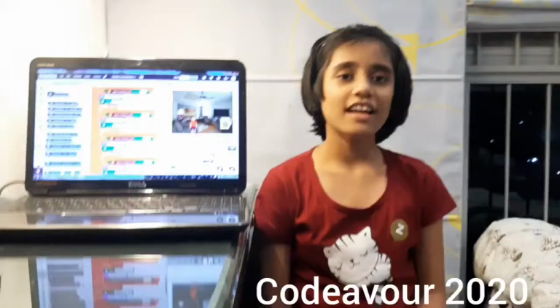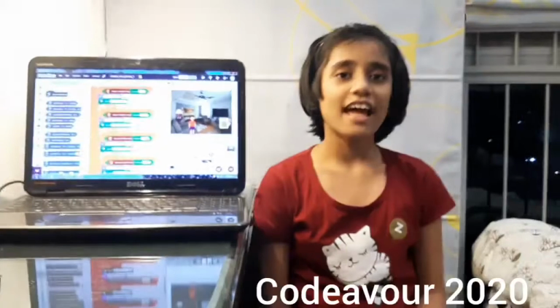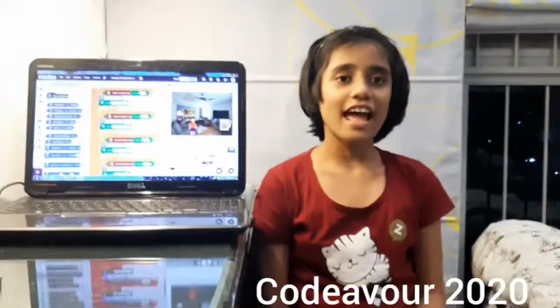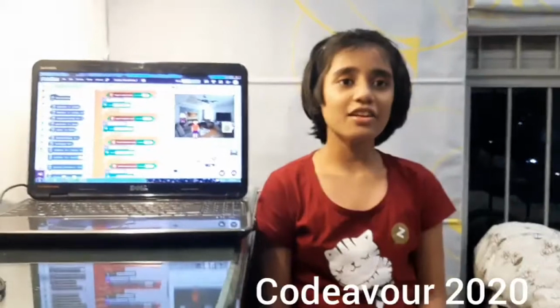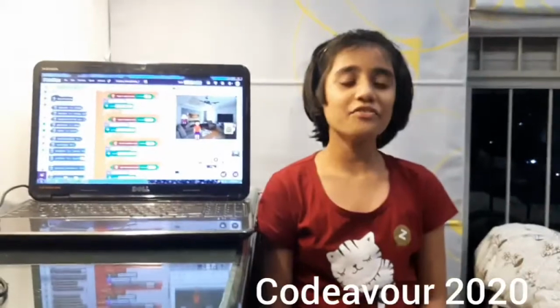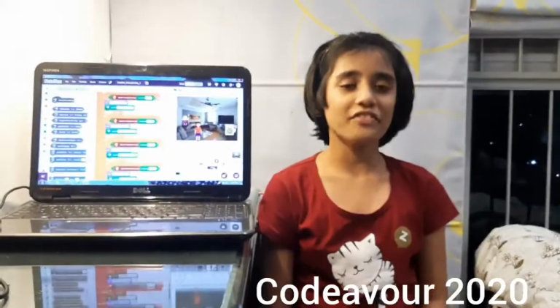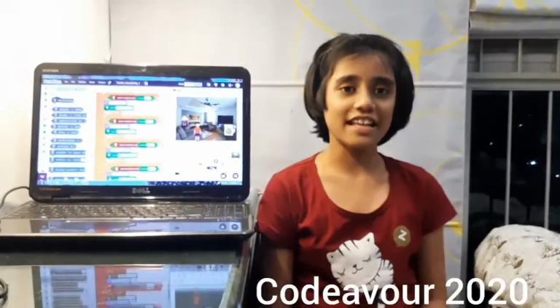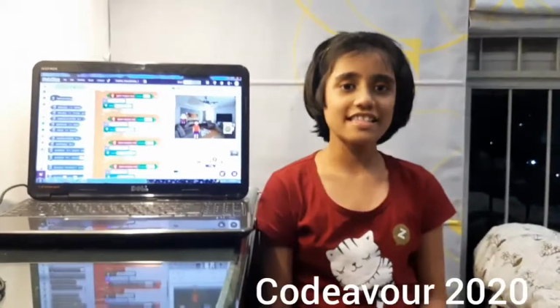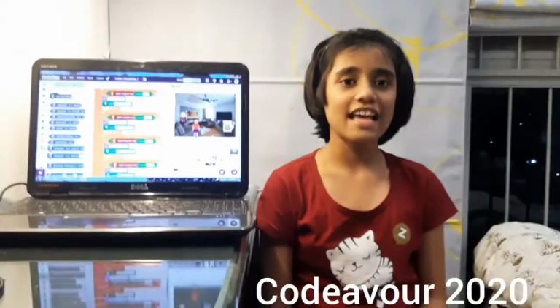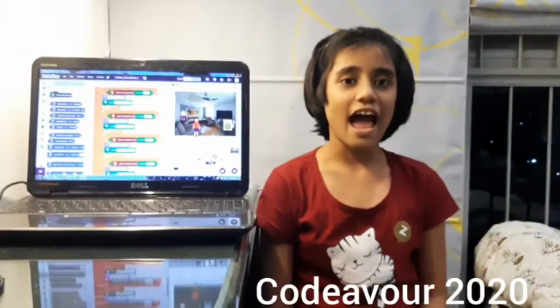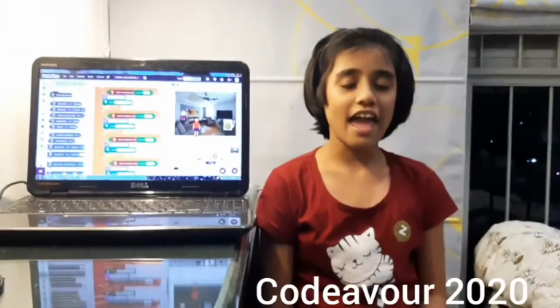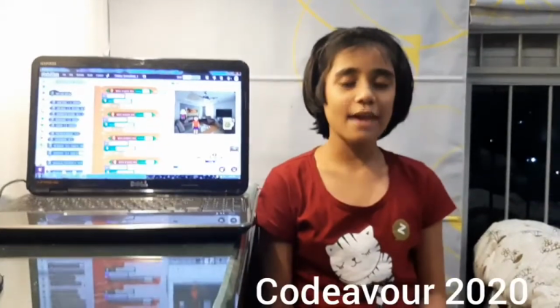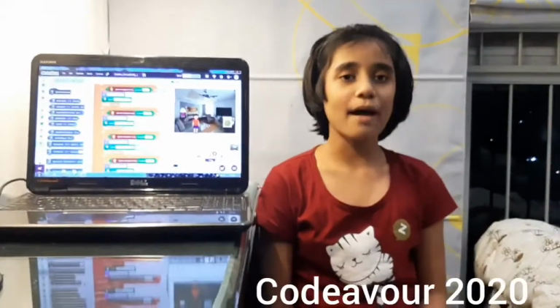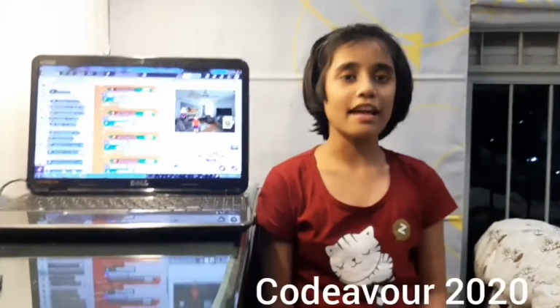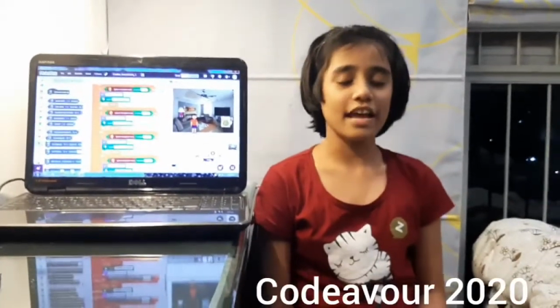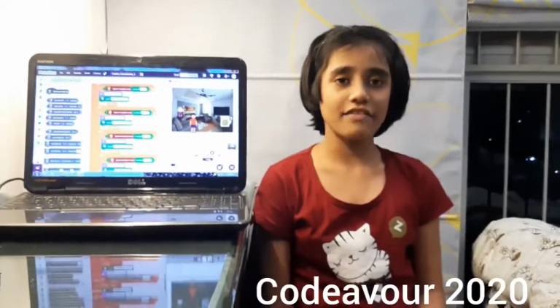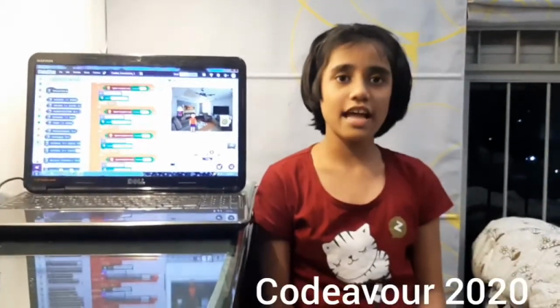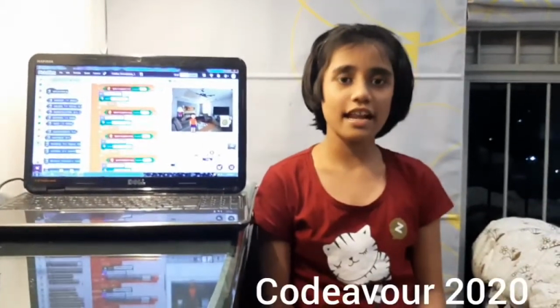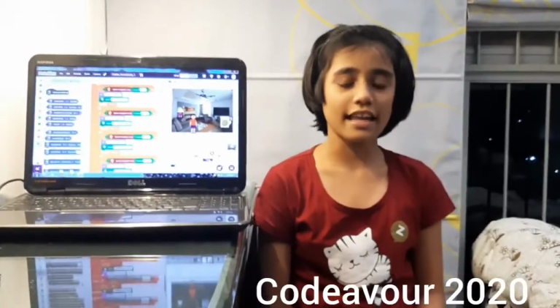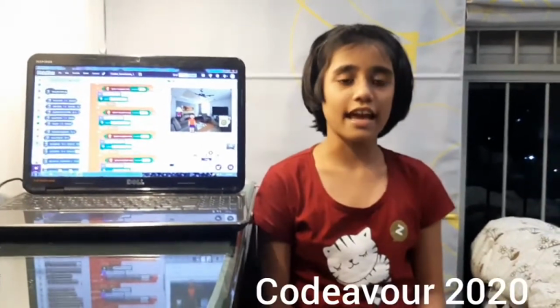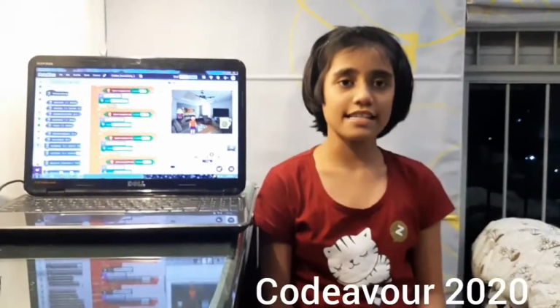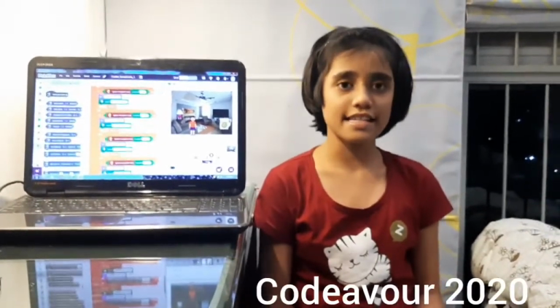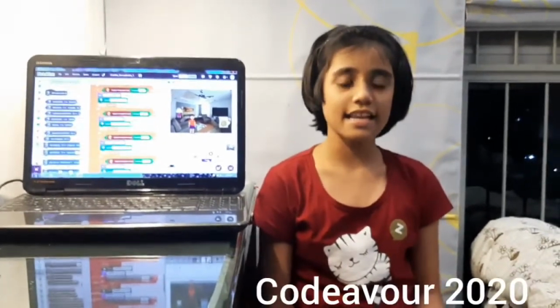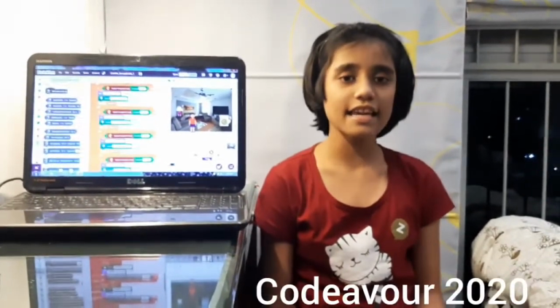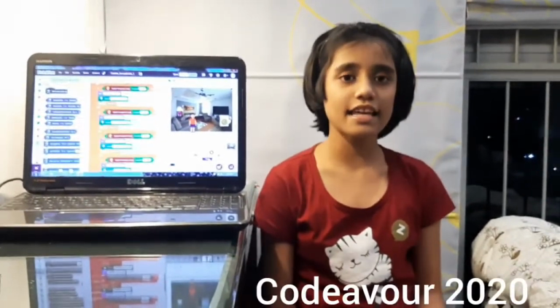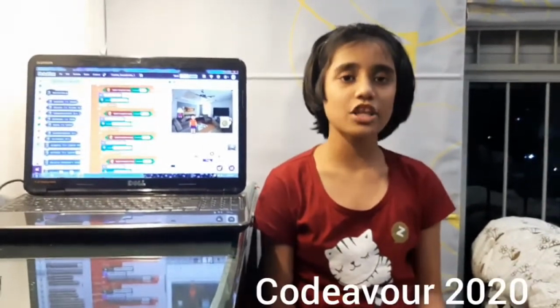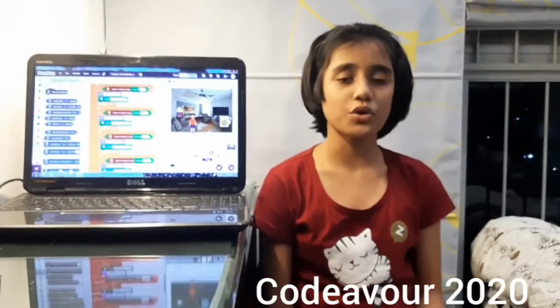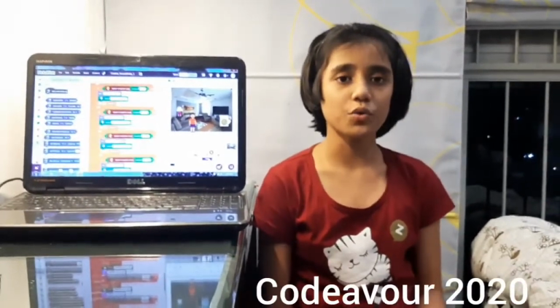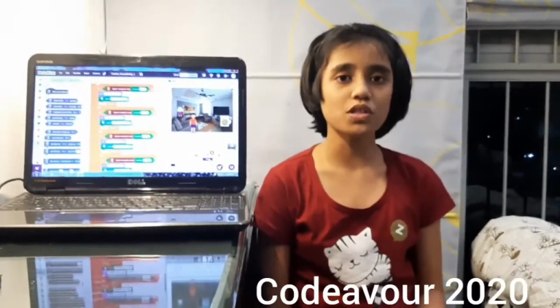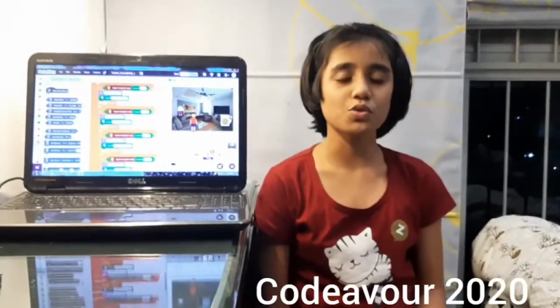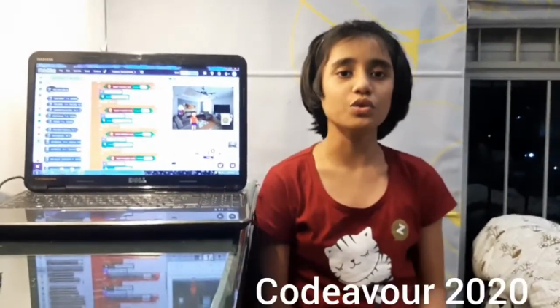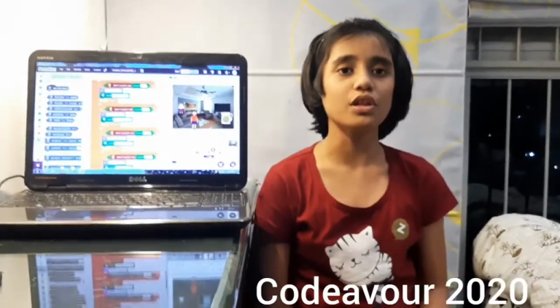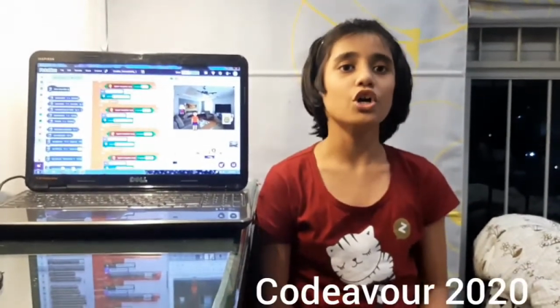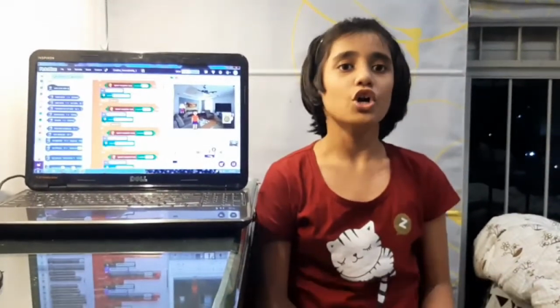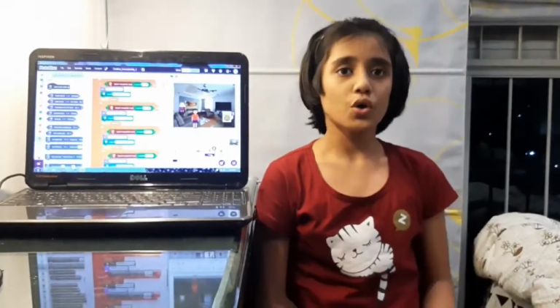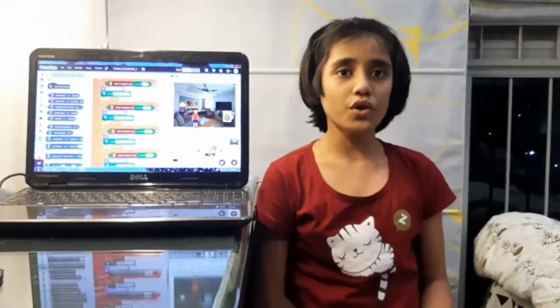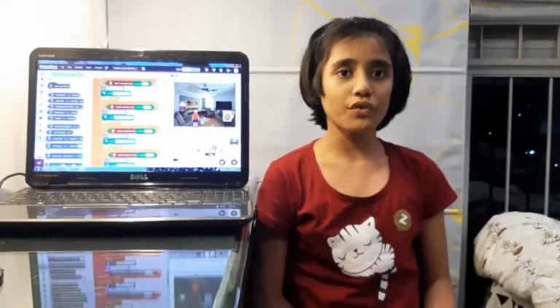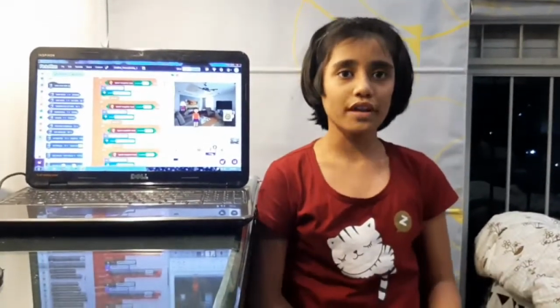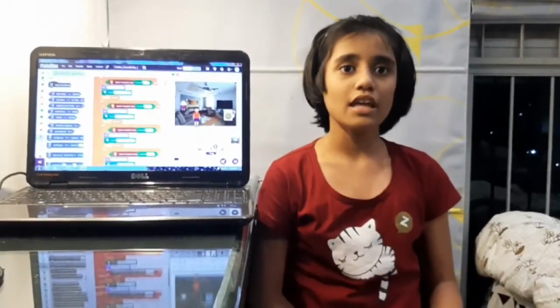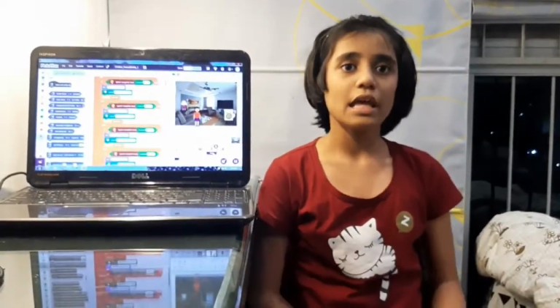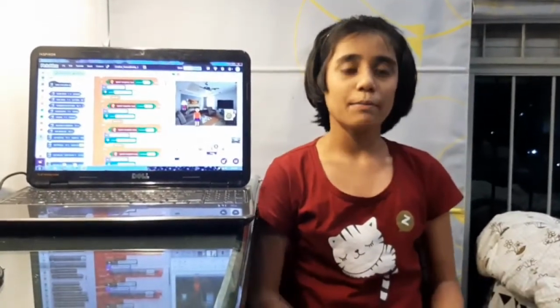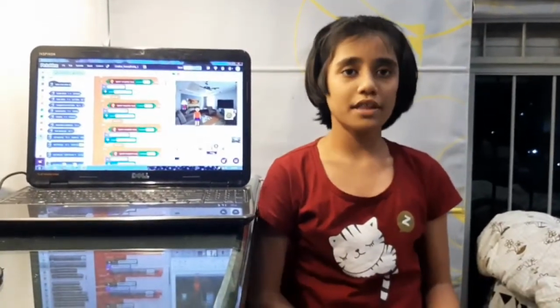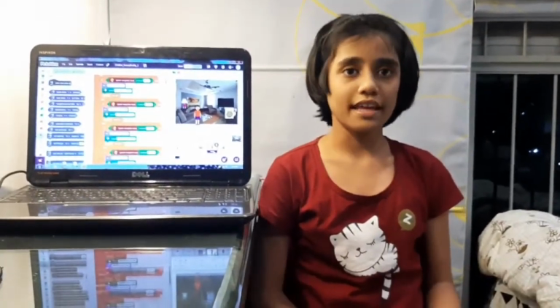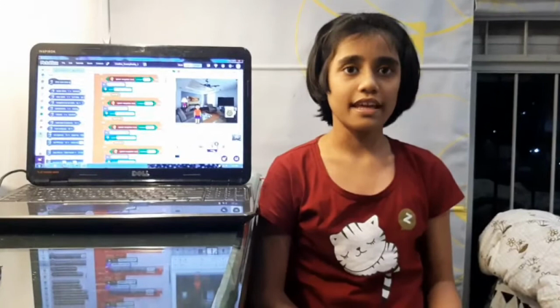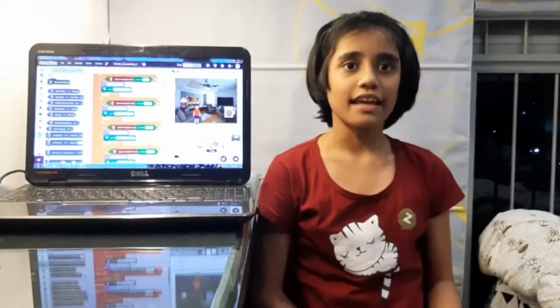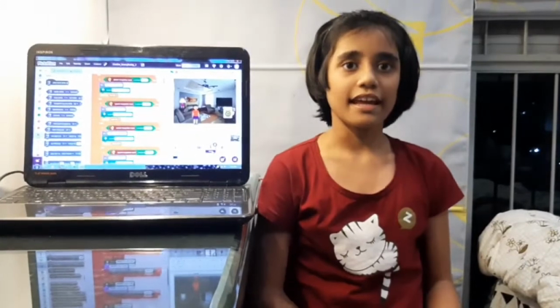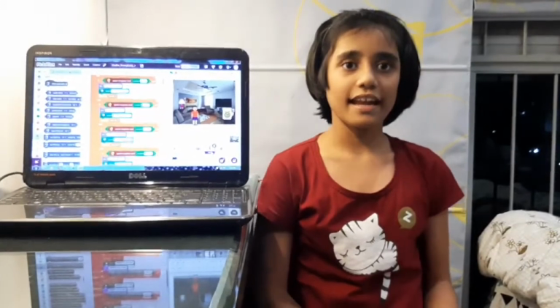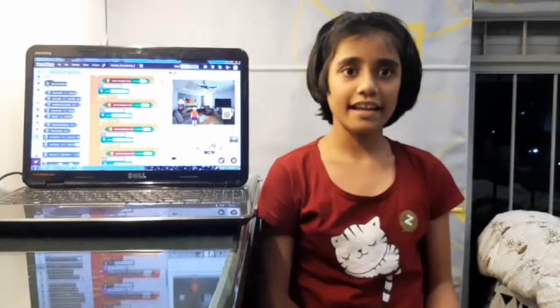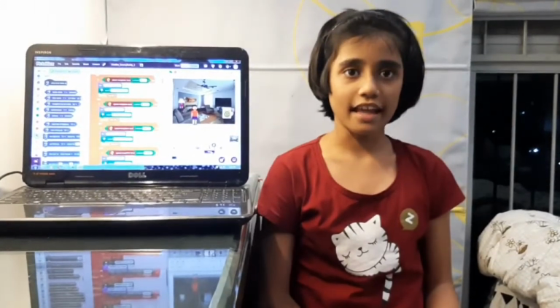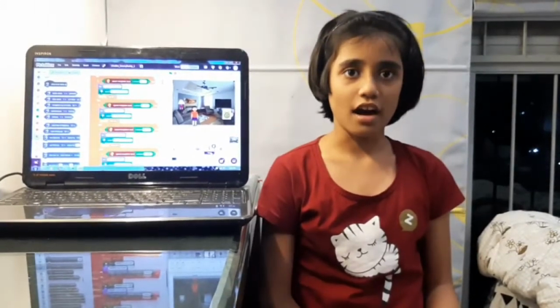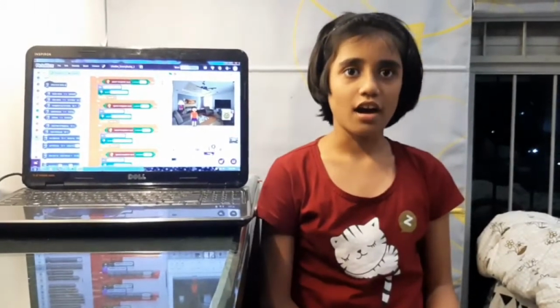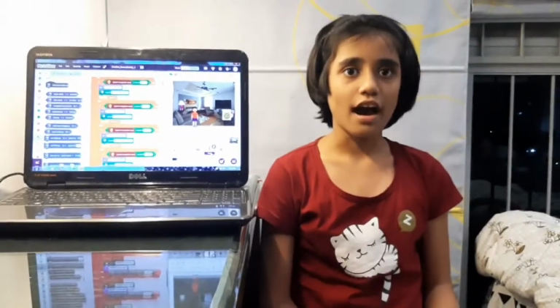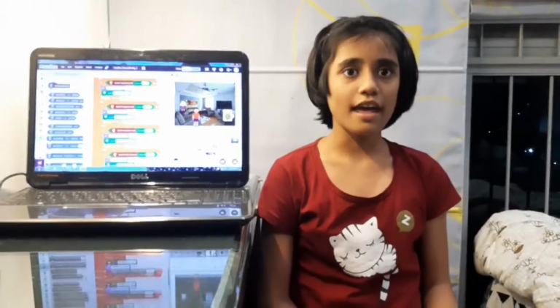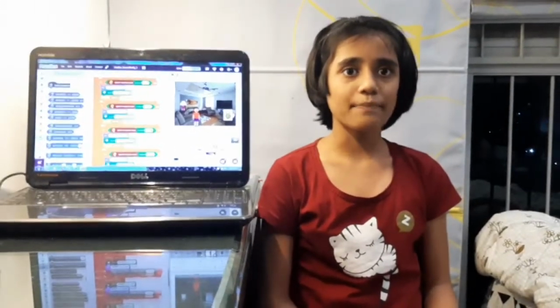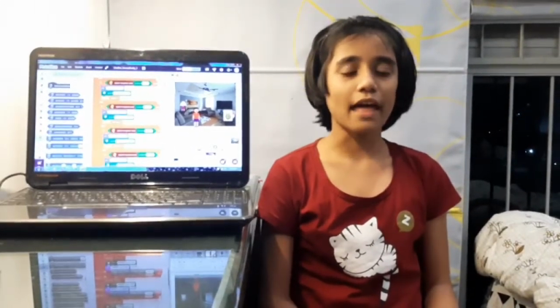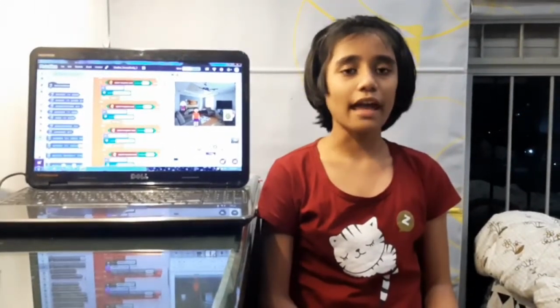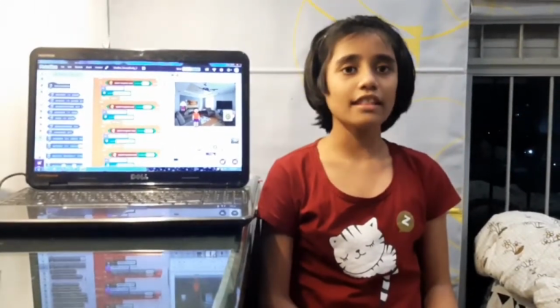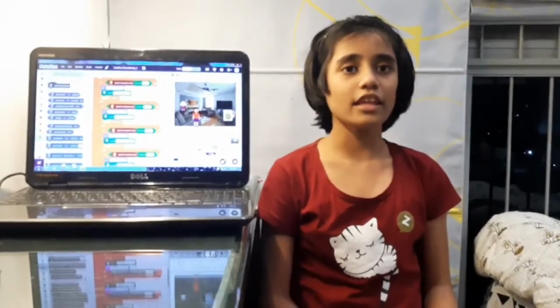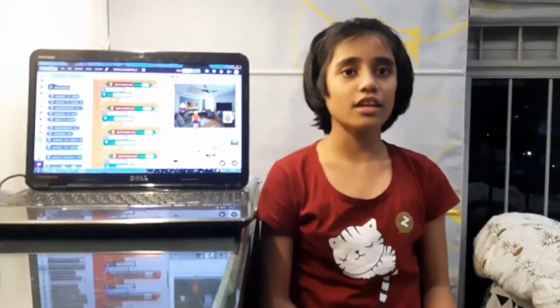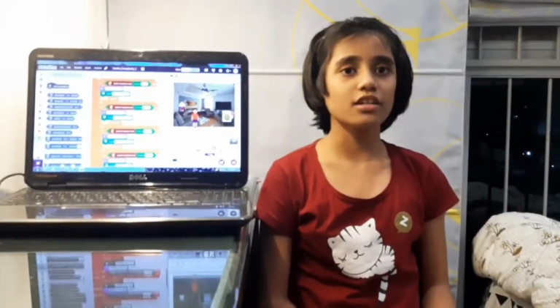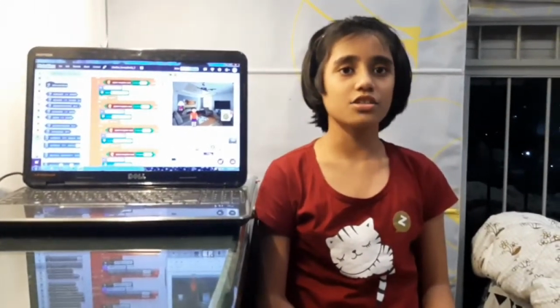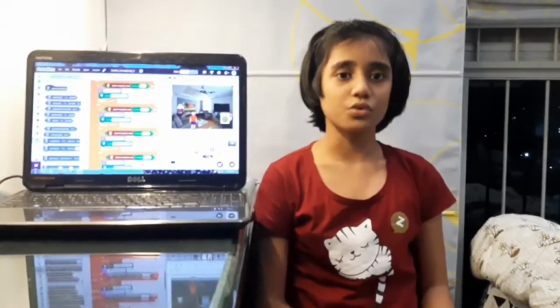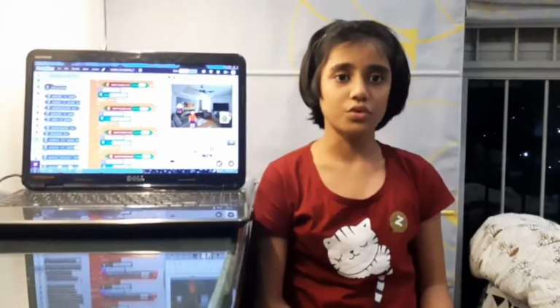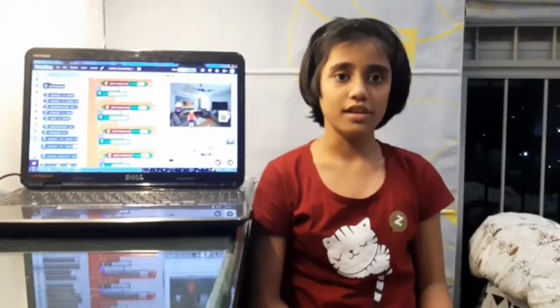Hello friends, I am Arya Vidhati. I study in Neuroschool, Undri, Pune, India. I am 9 years old.